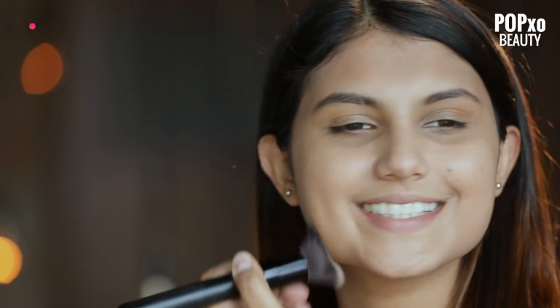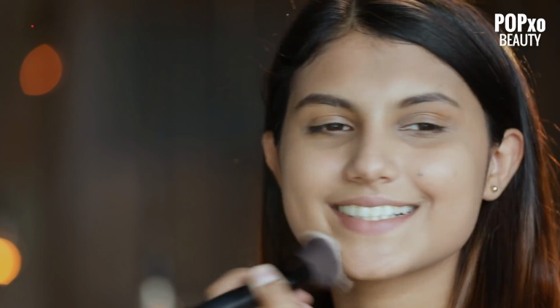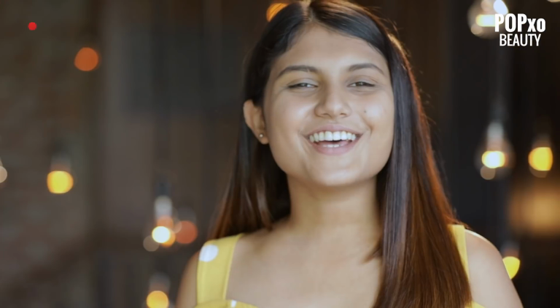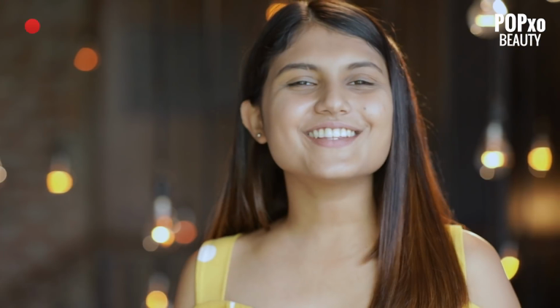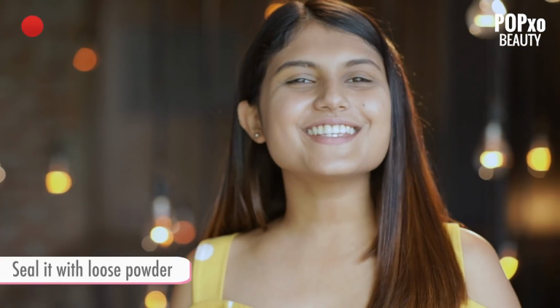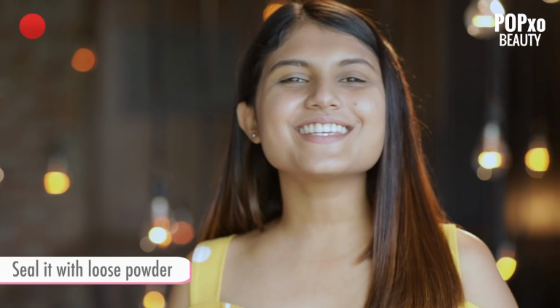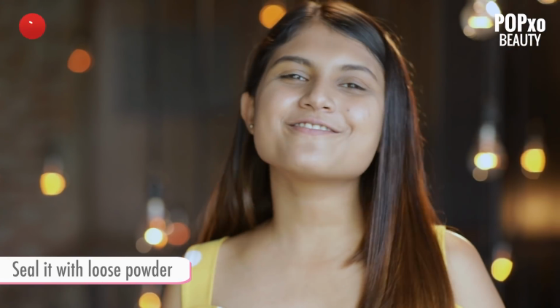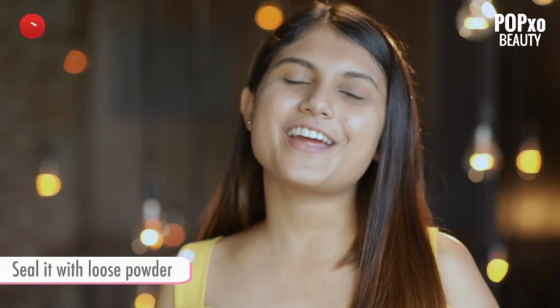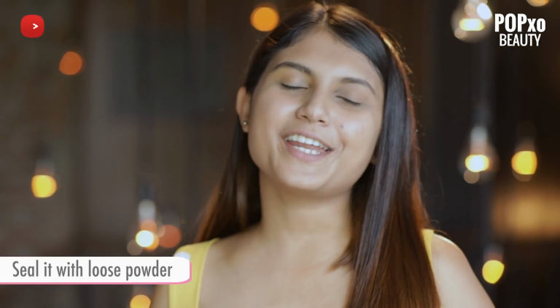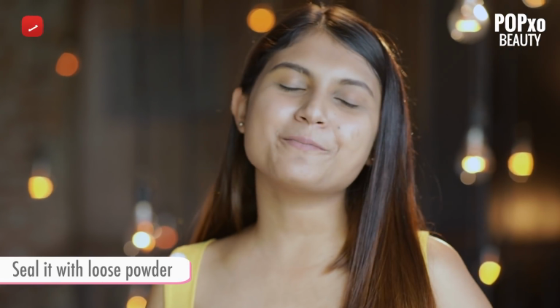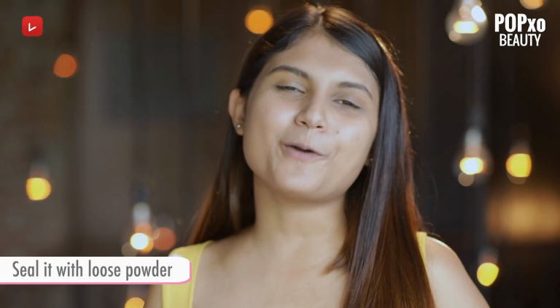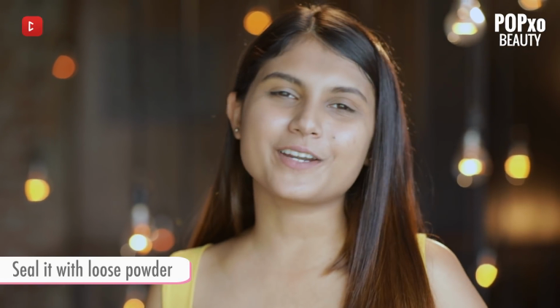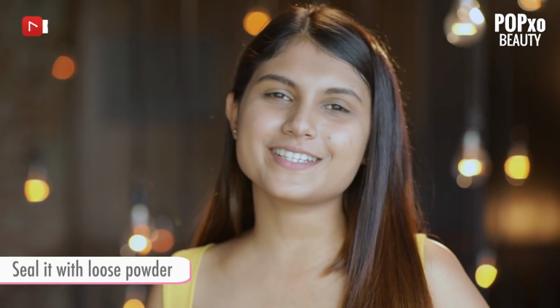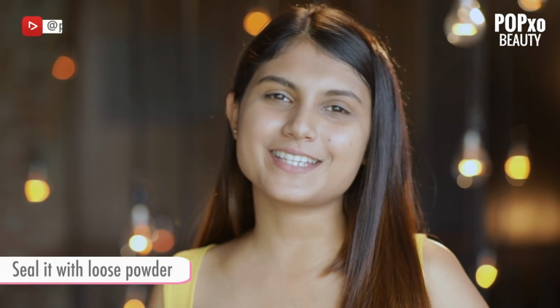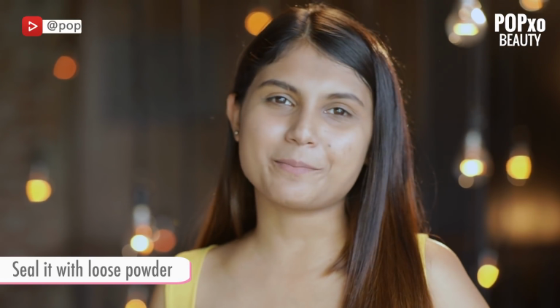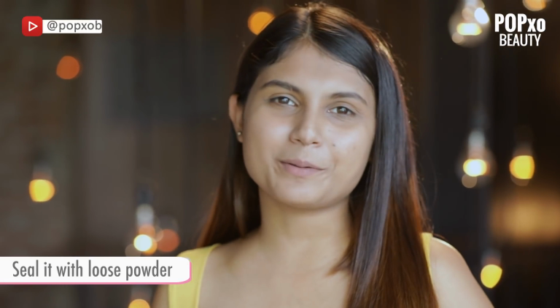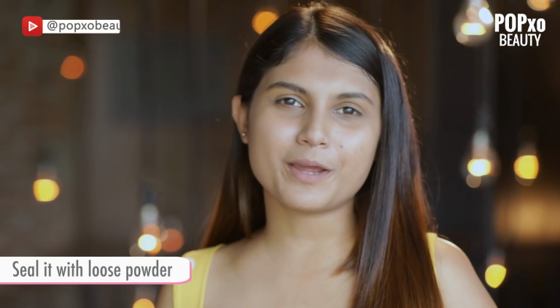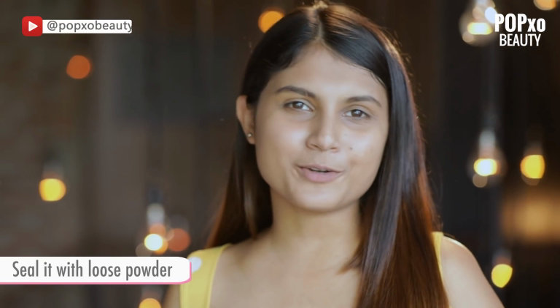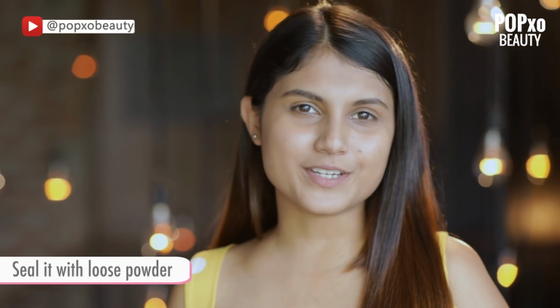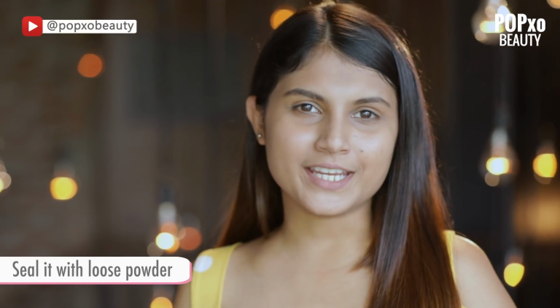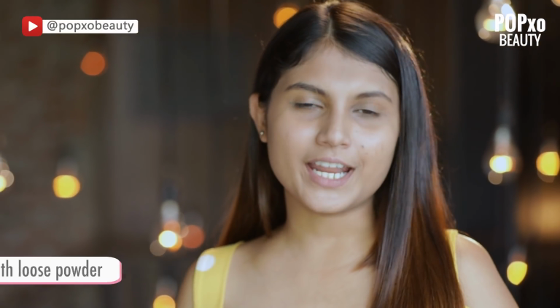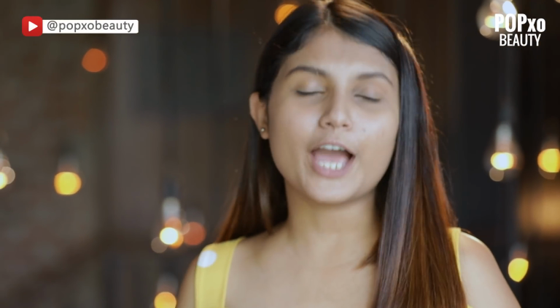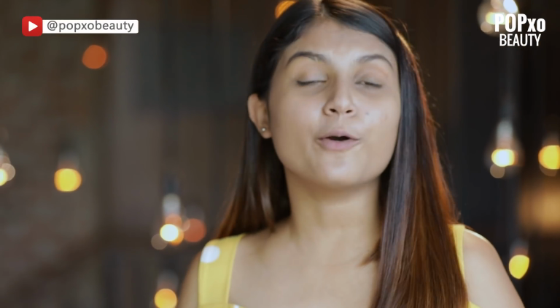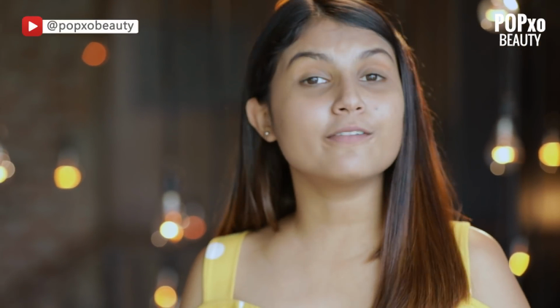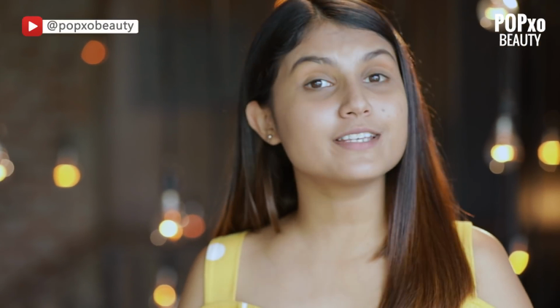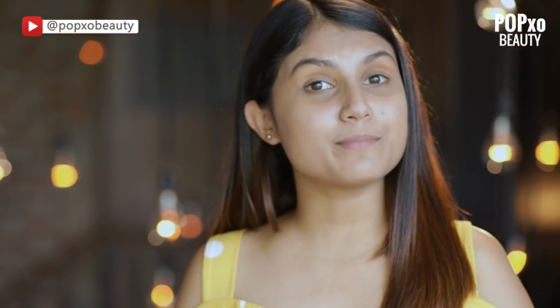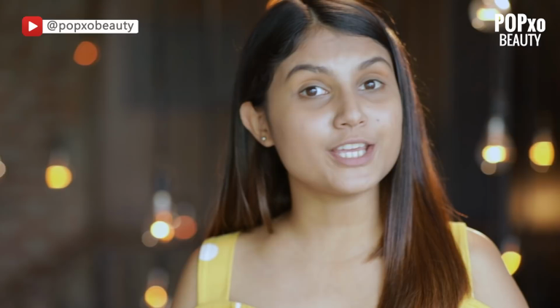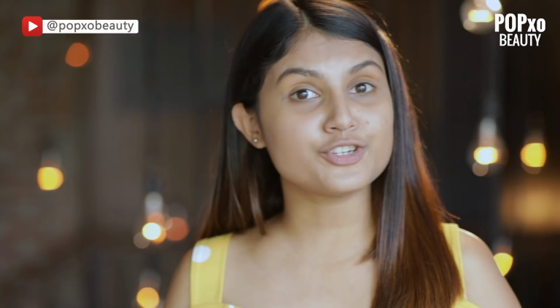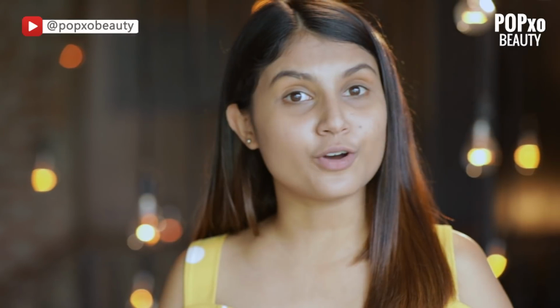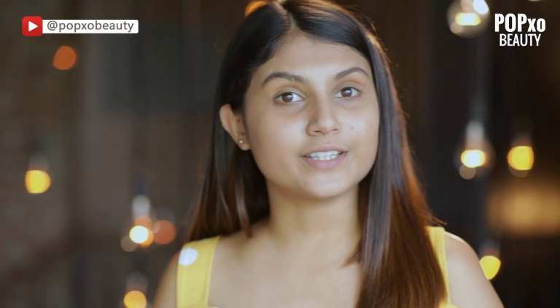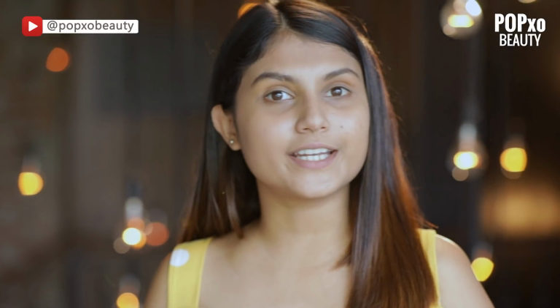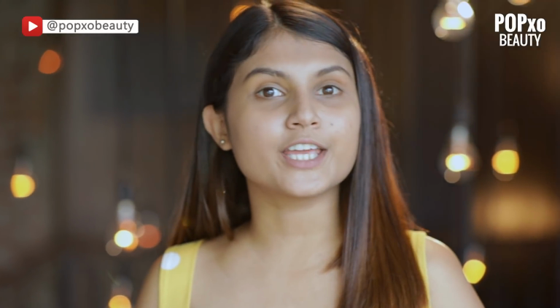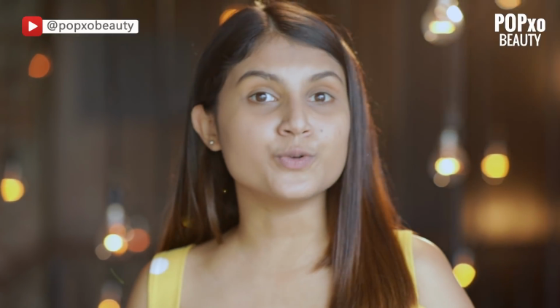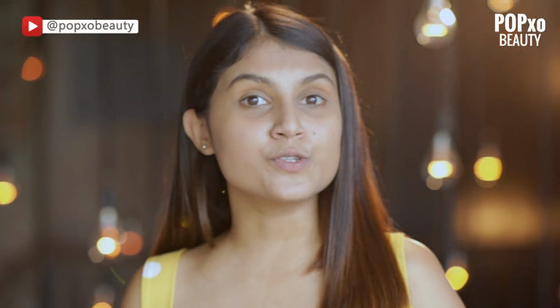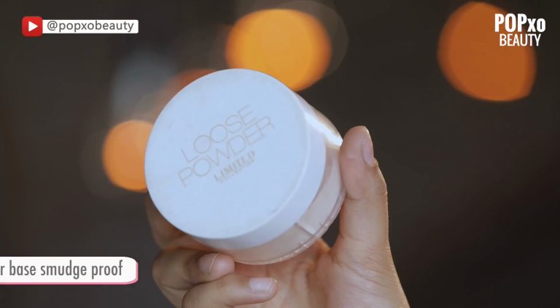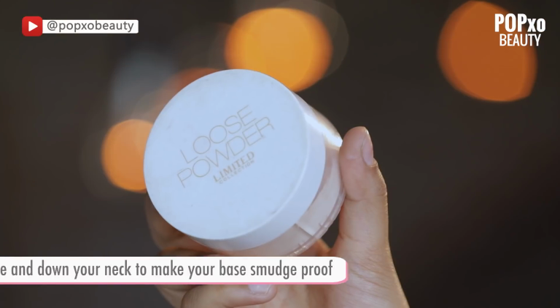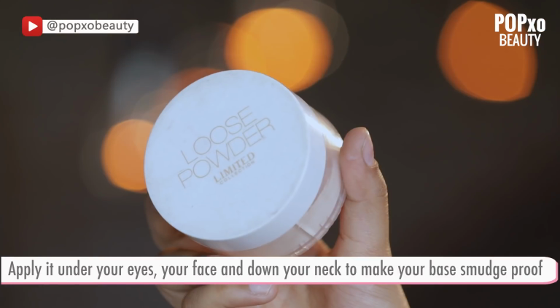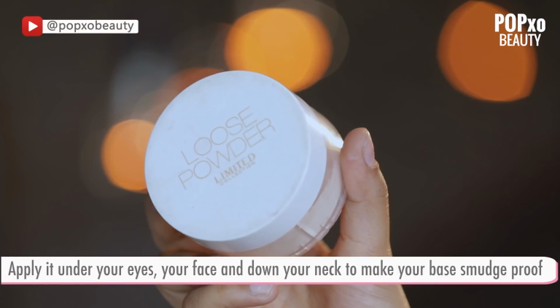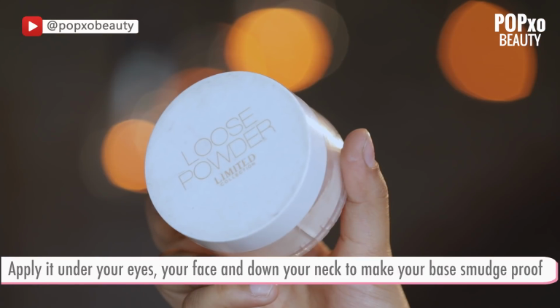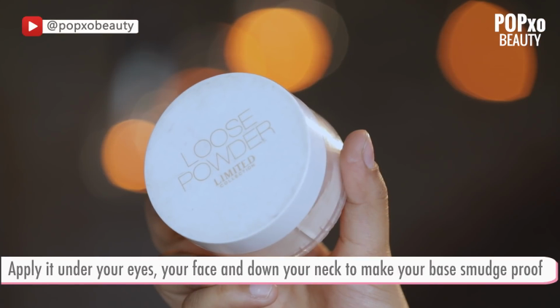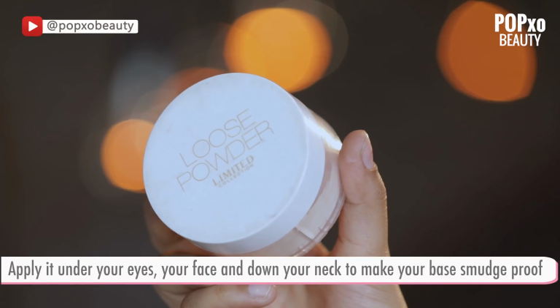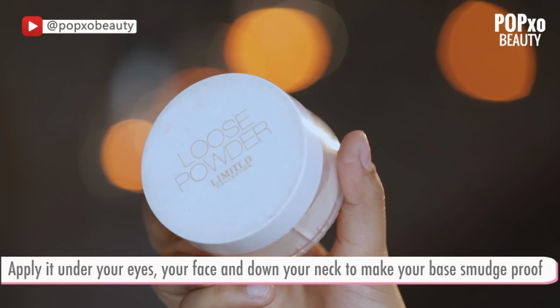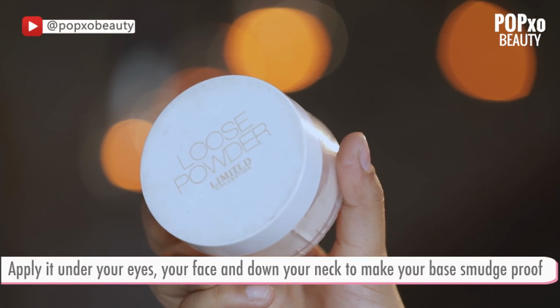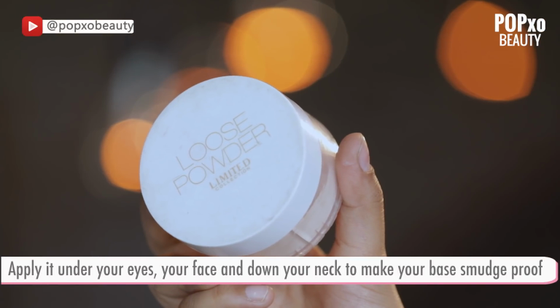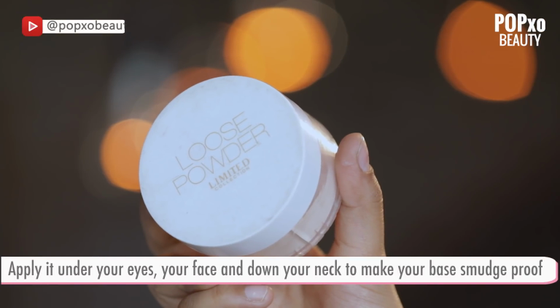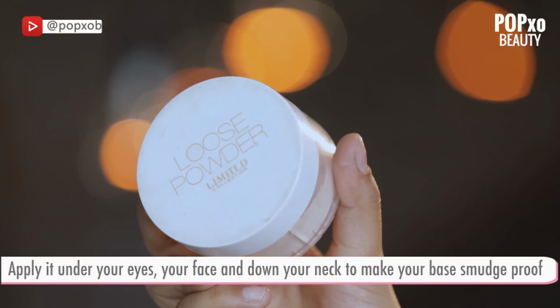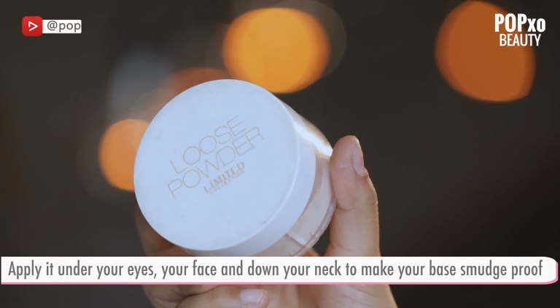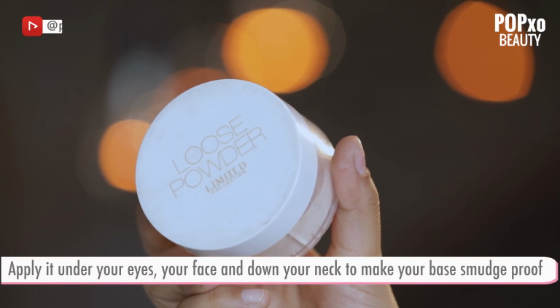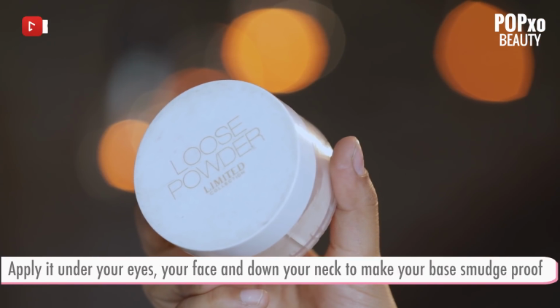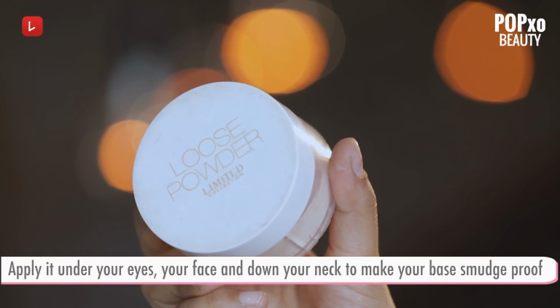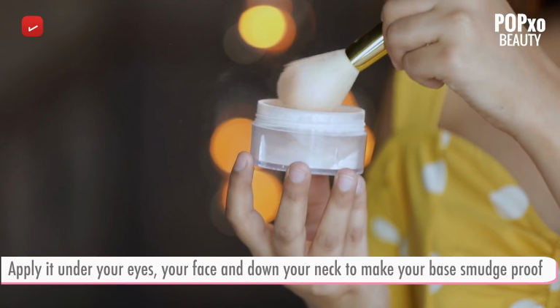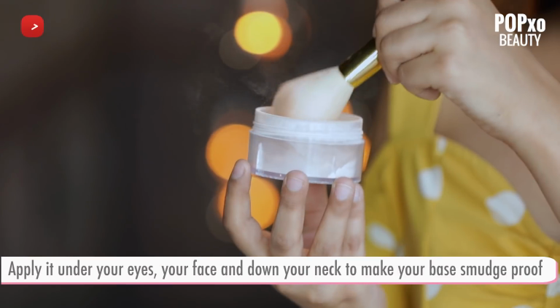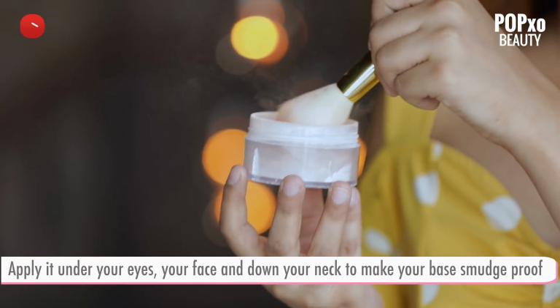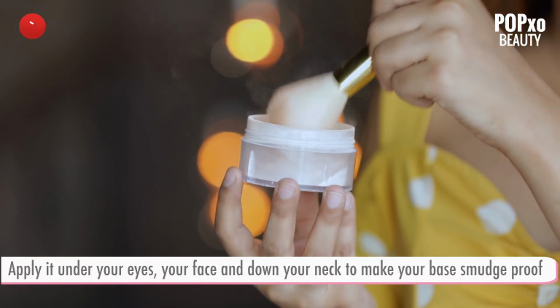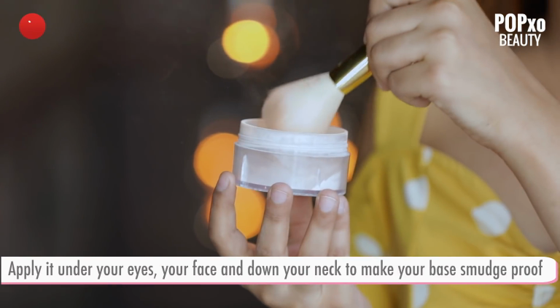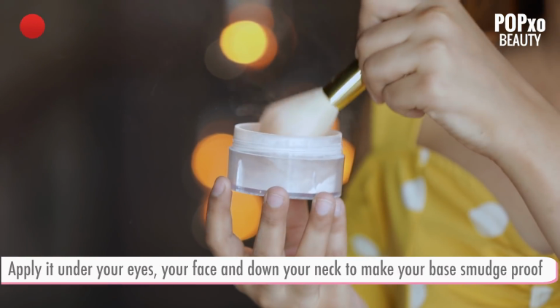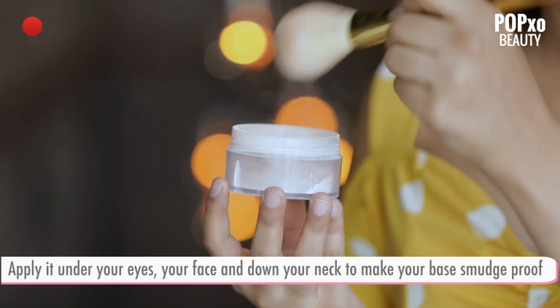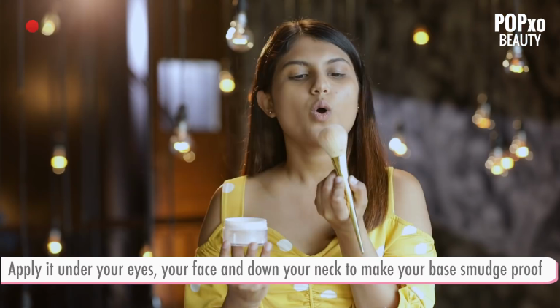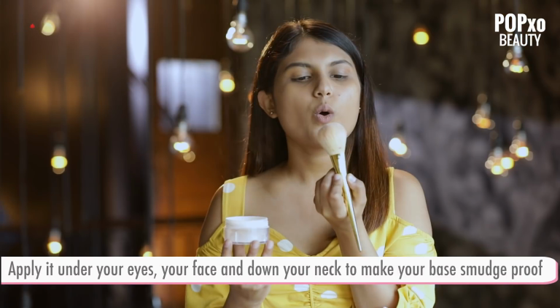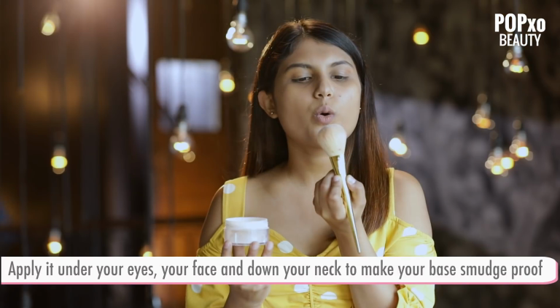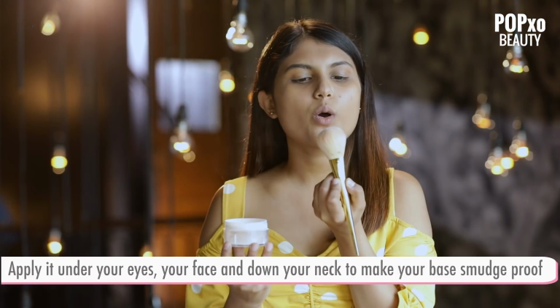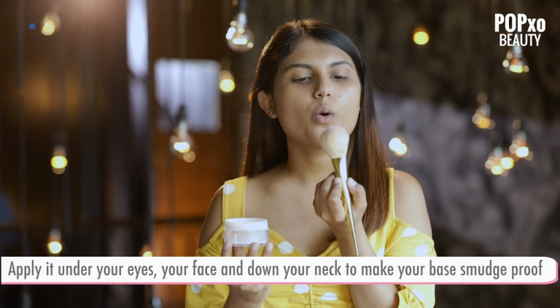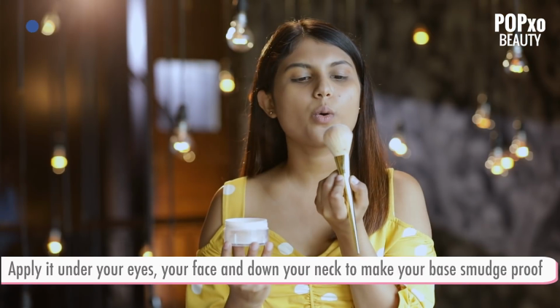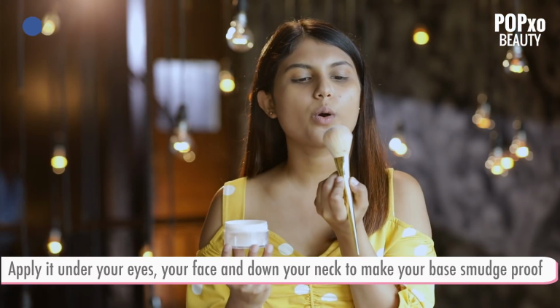Now, this is a very important step in my routine. I always make sure that I use loose powder all over my face. It mattifies and sets my base.